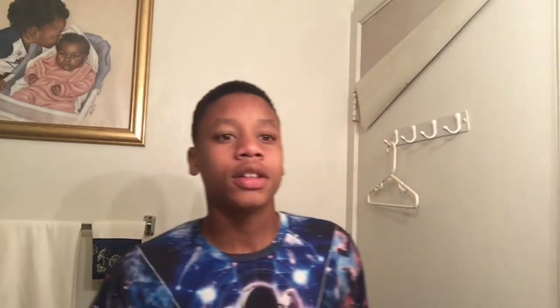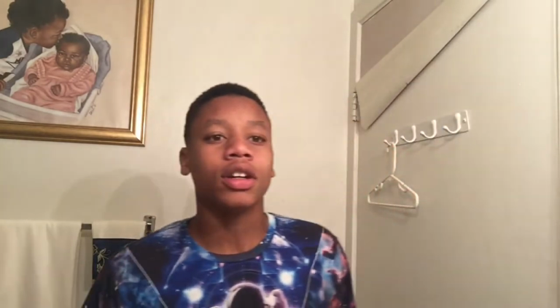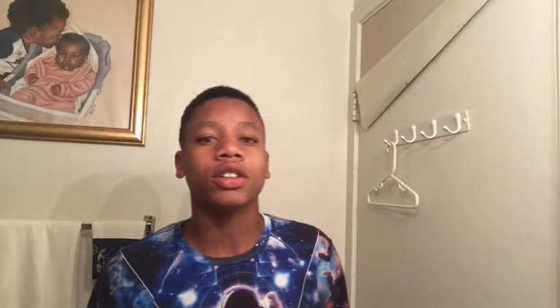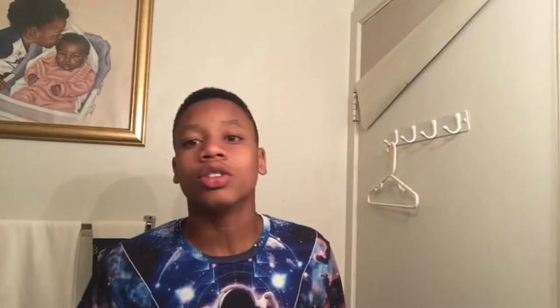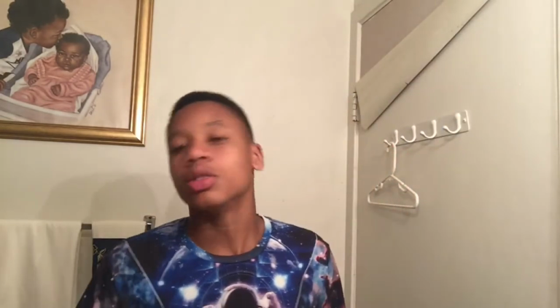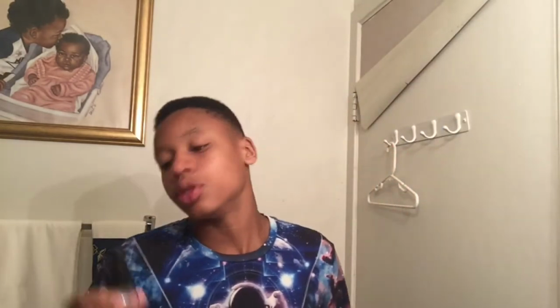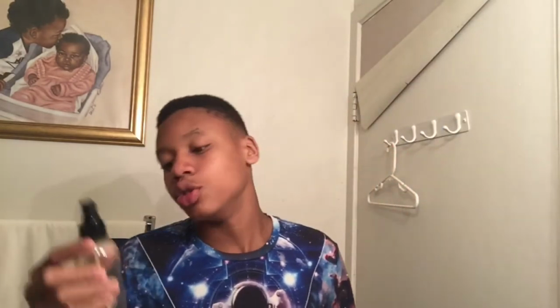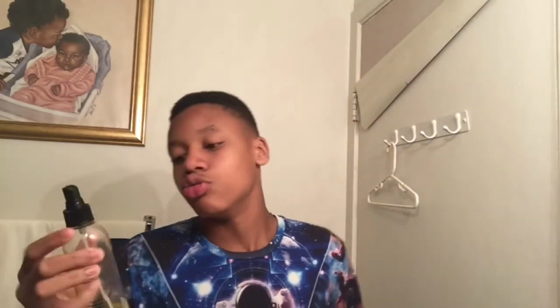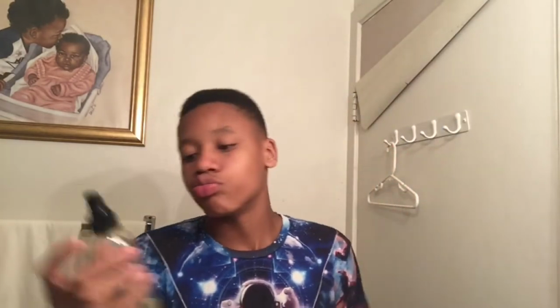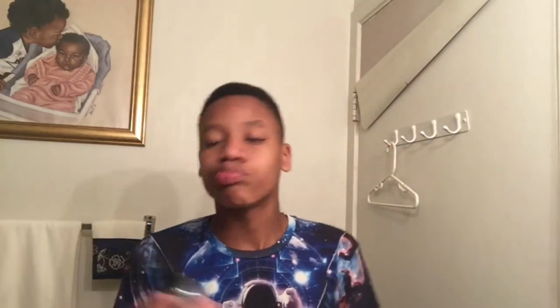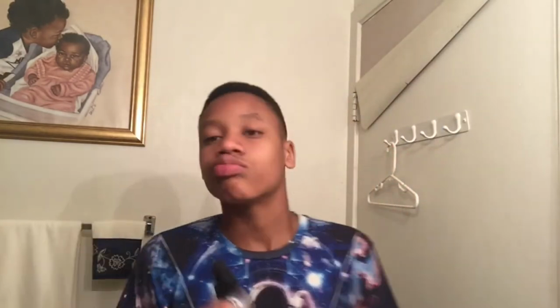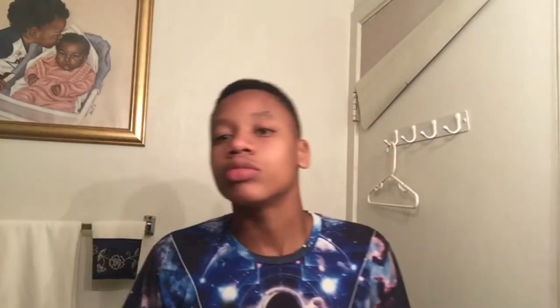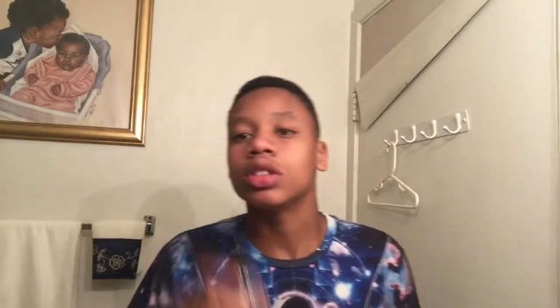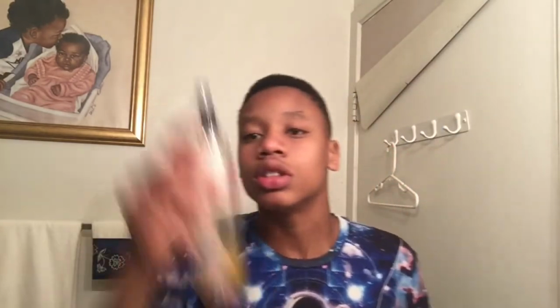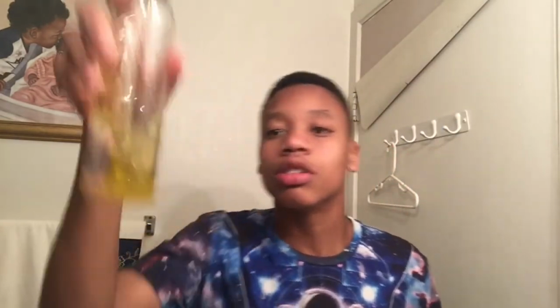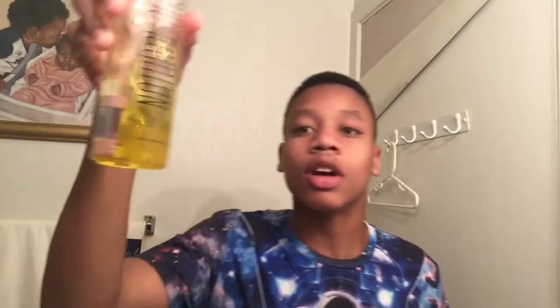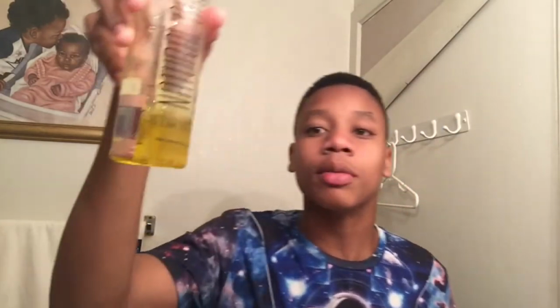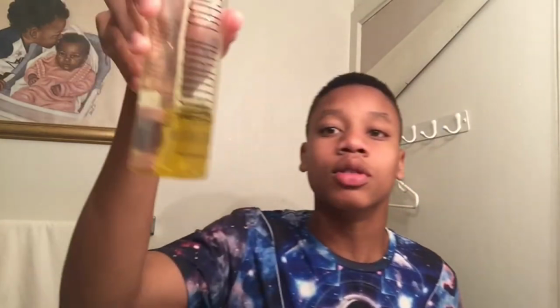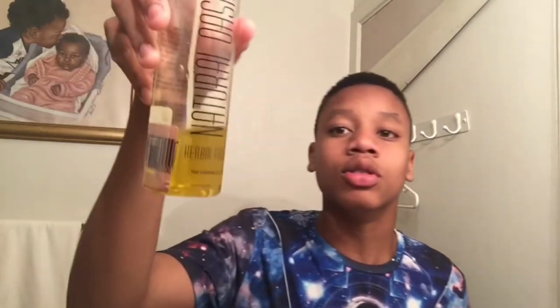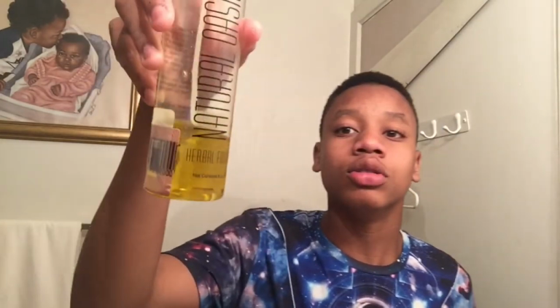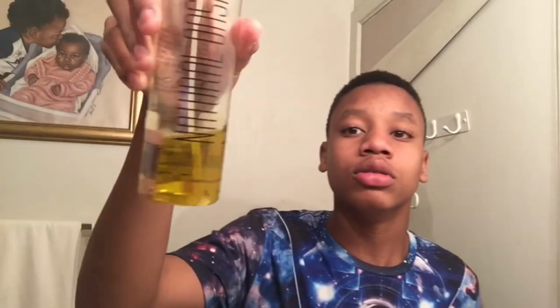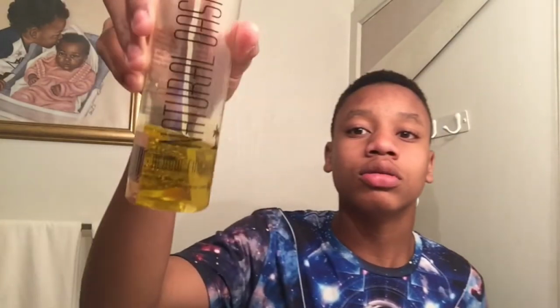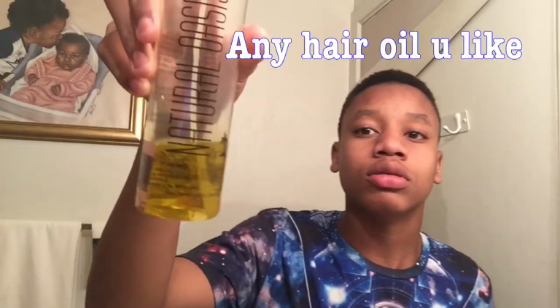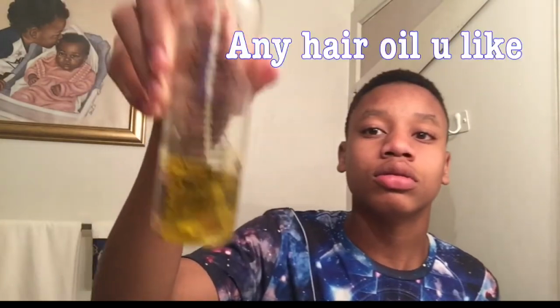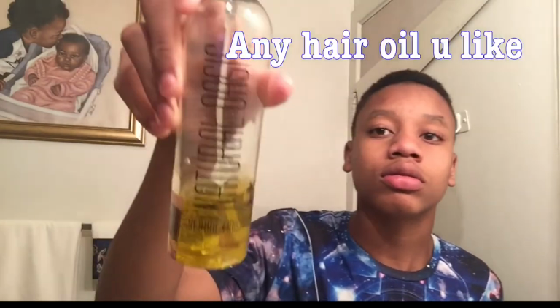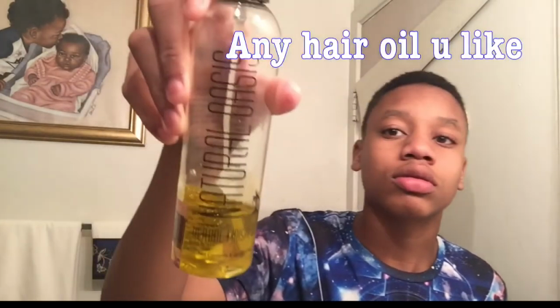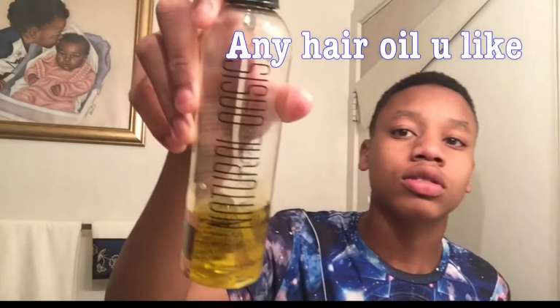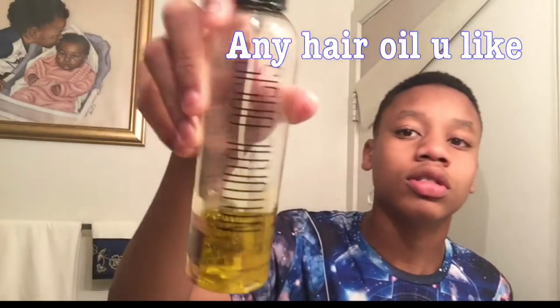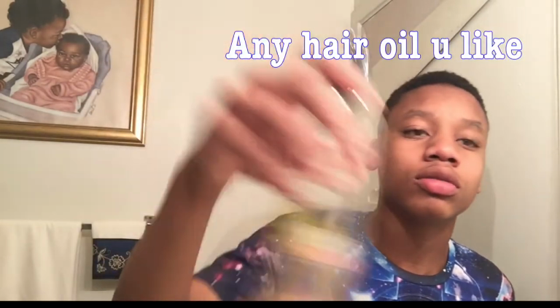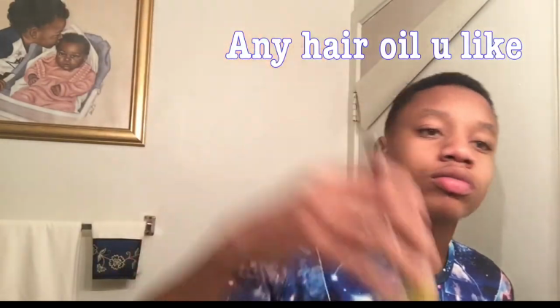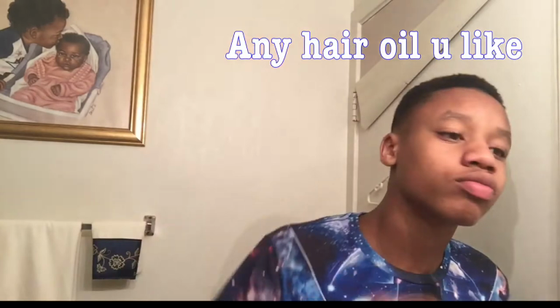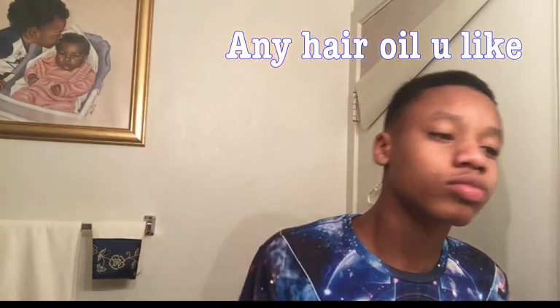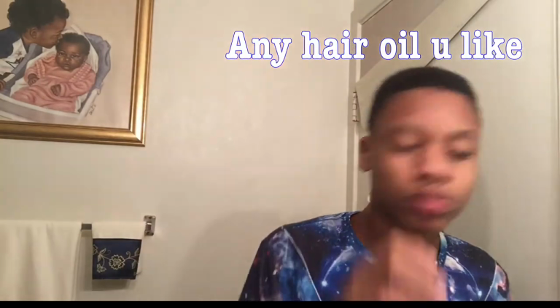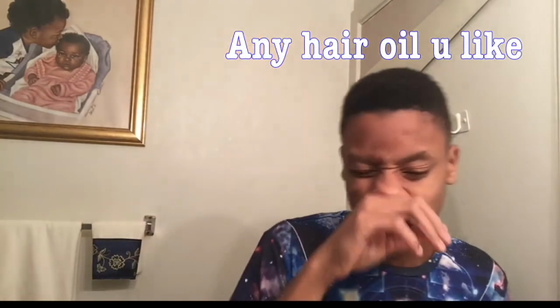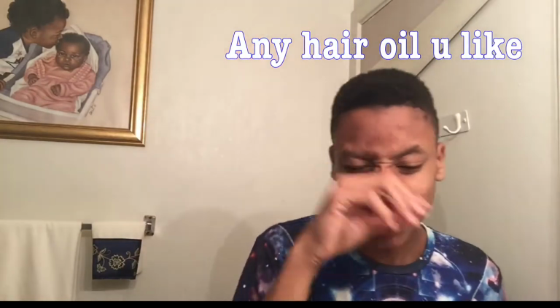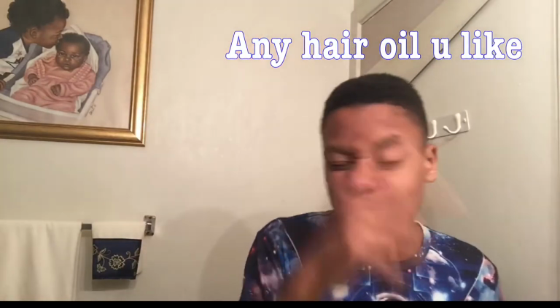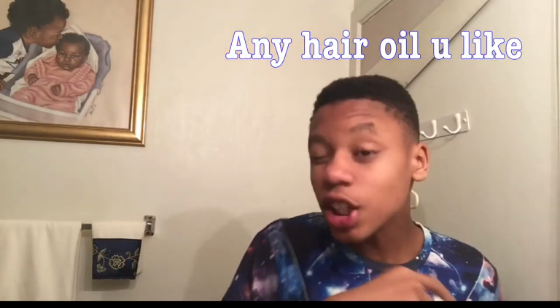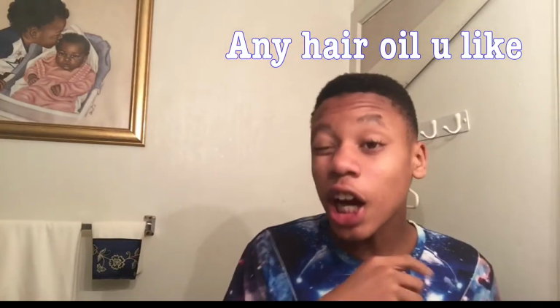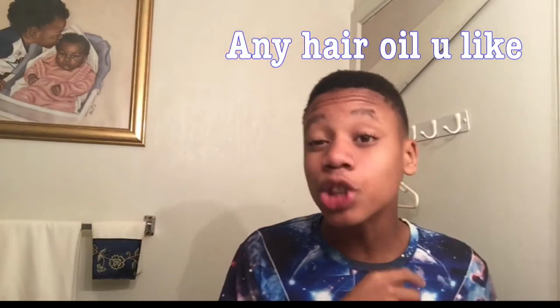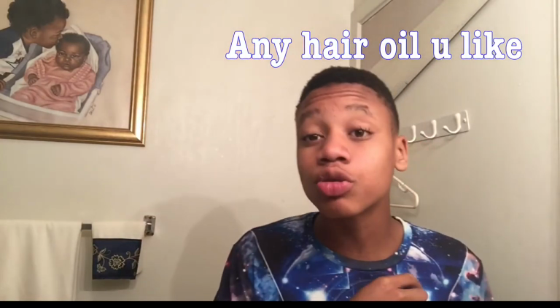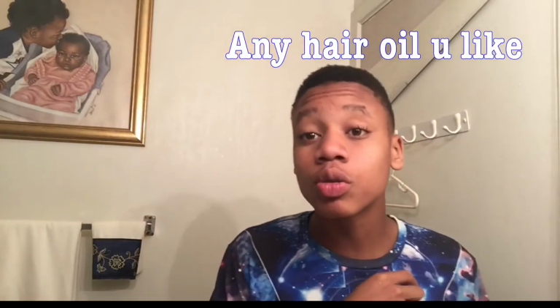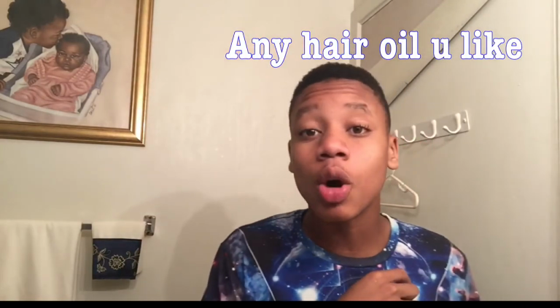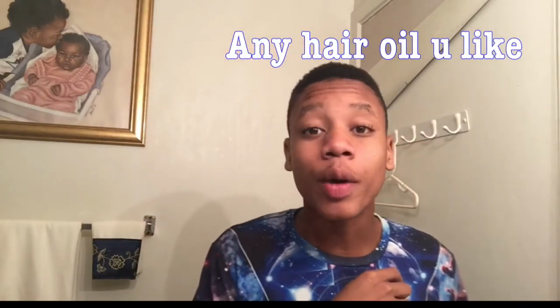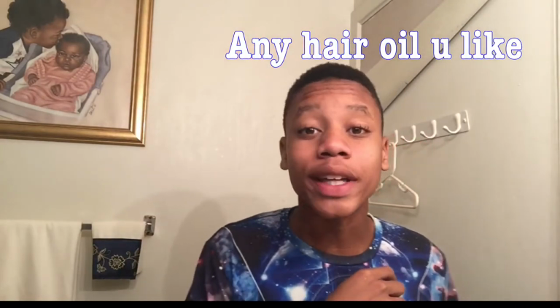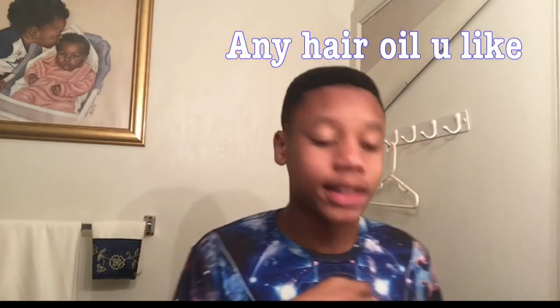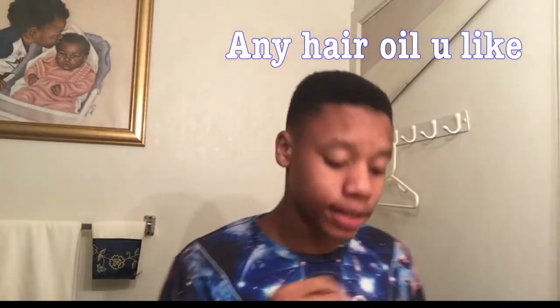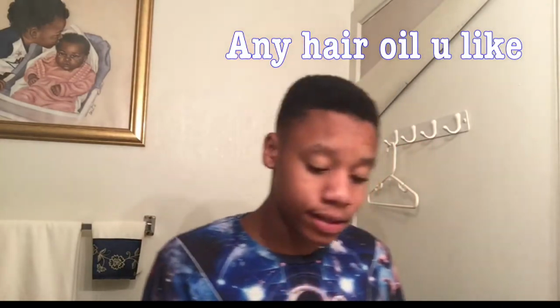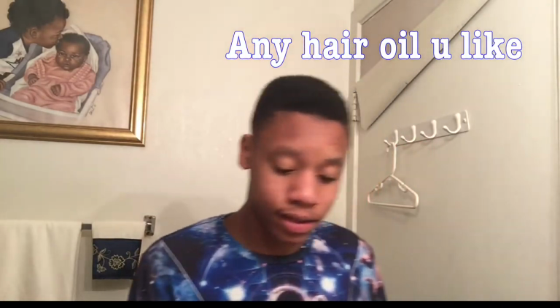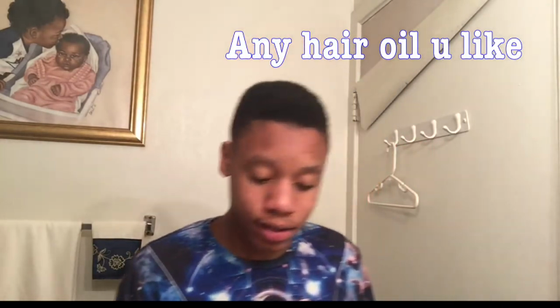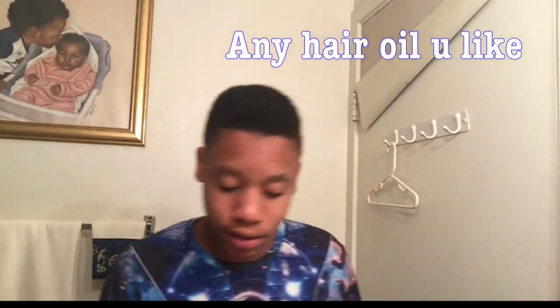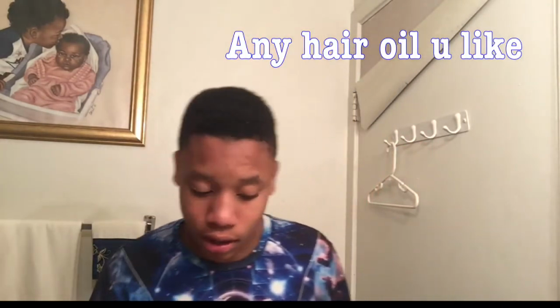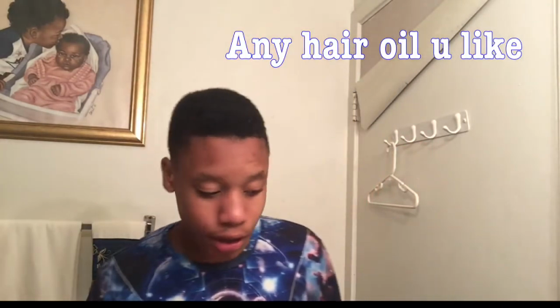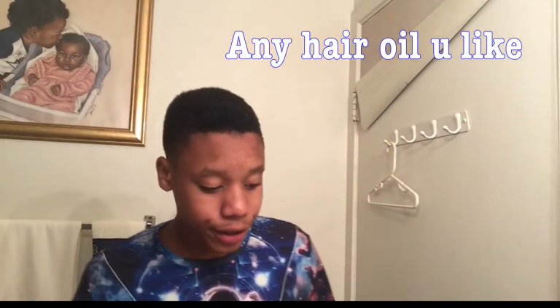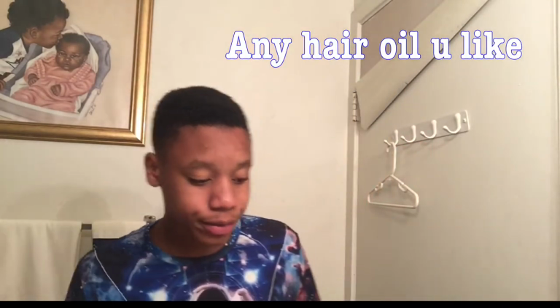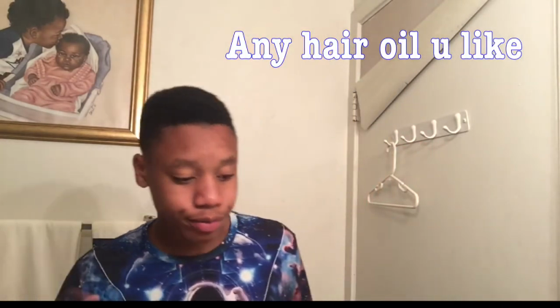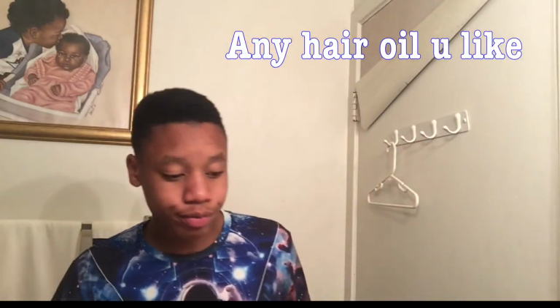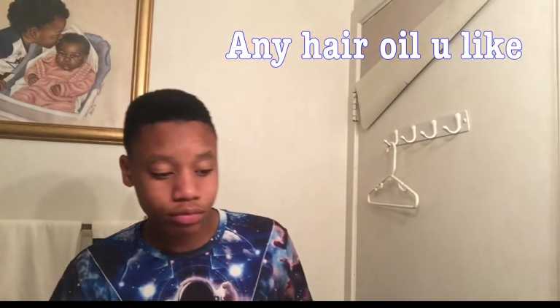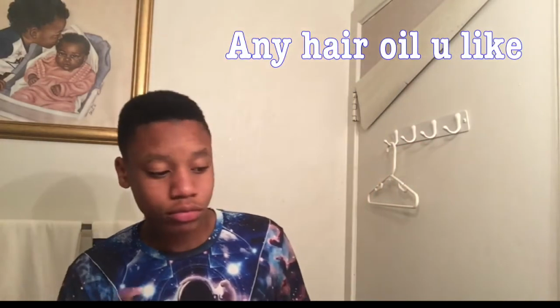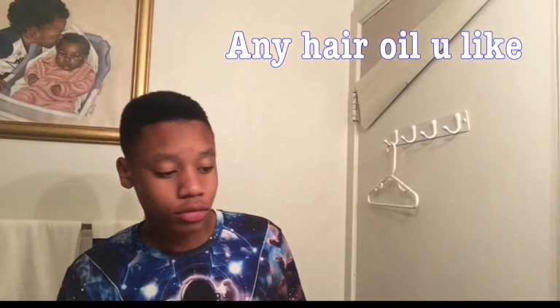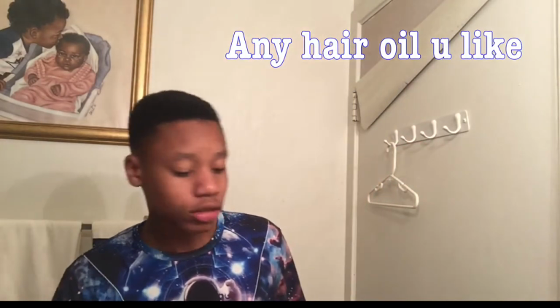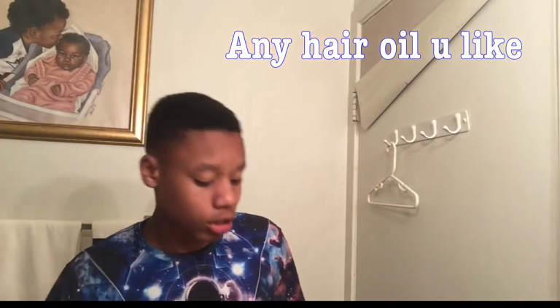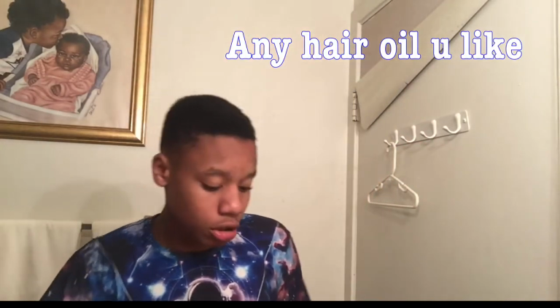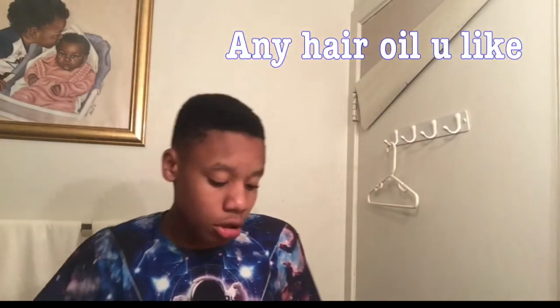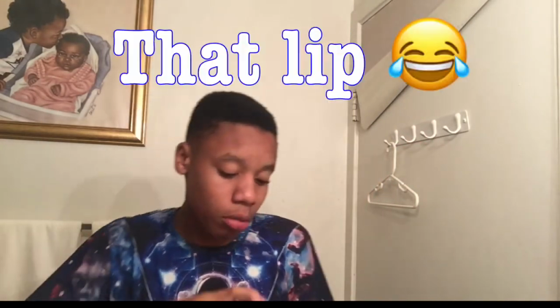Alright, so this what you do — grab your oil. Natural Oasis. Shake it up.